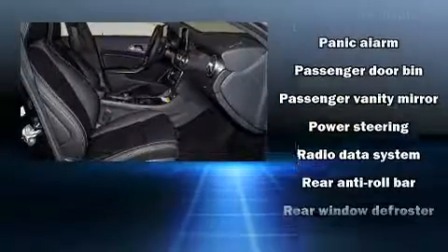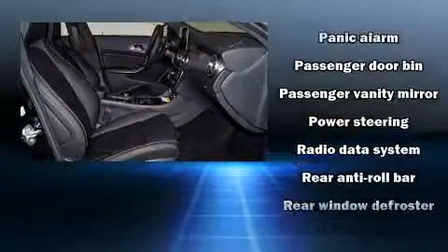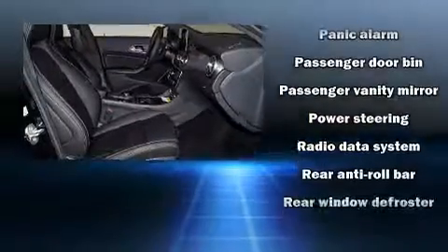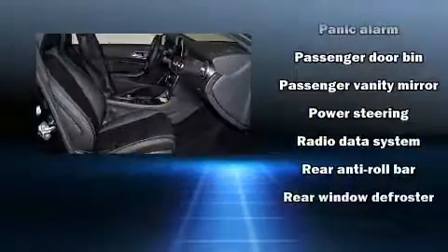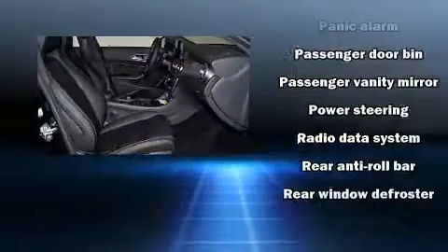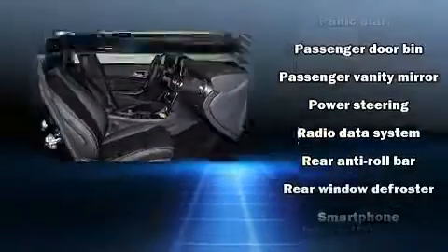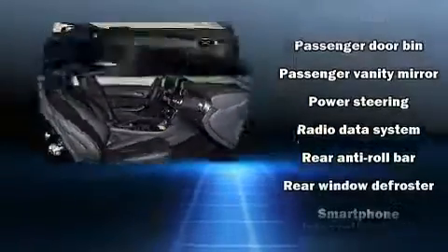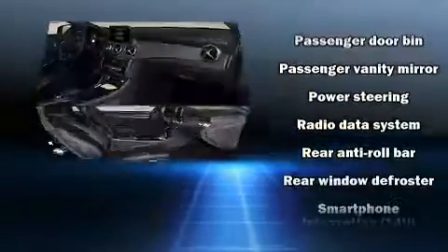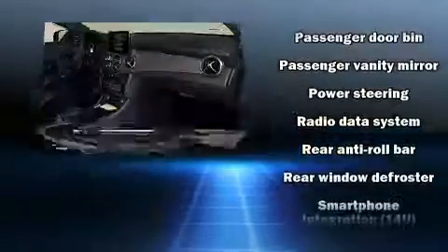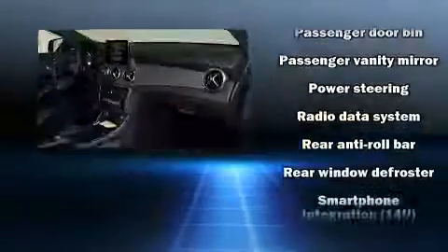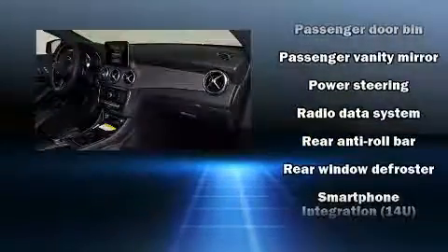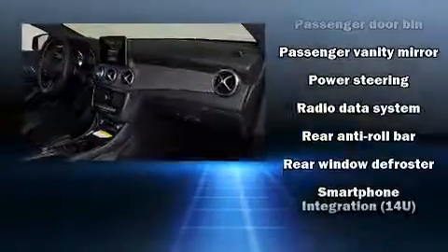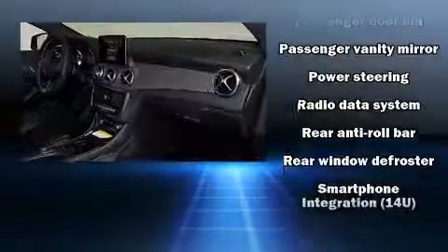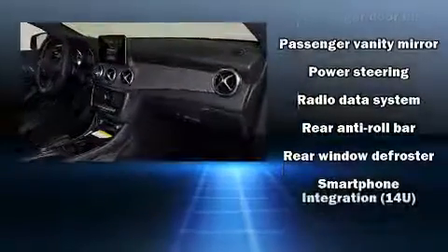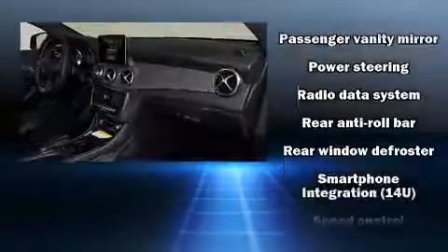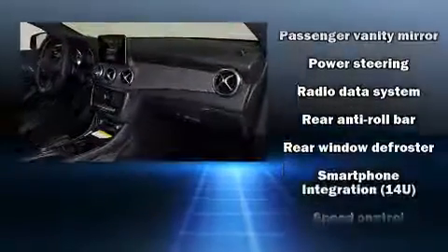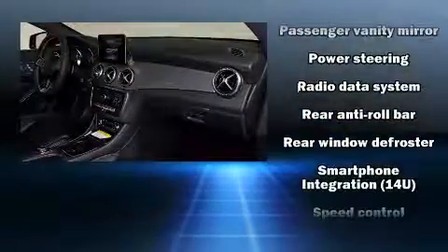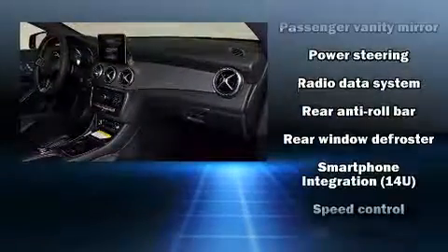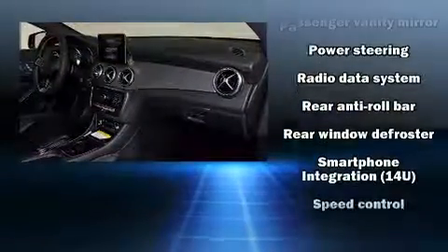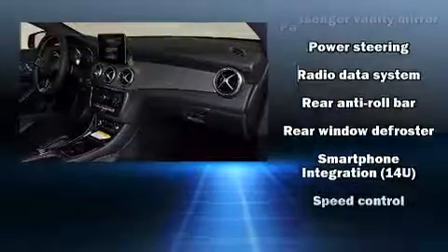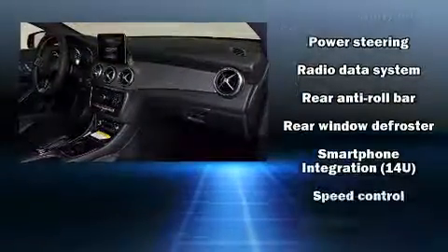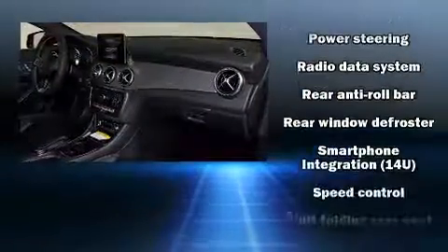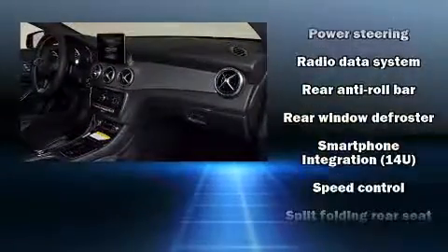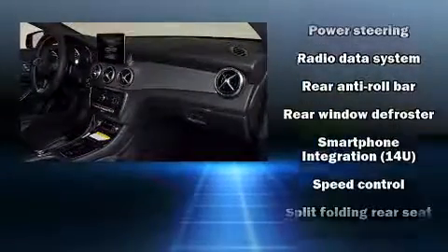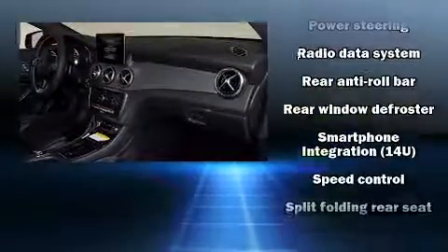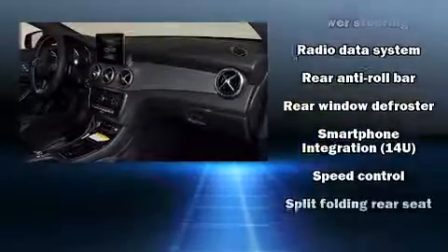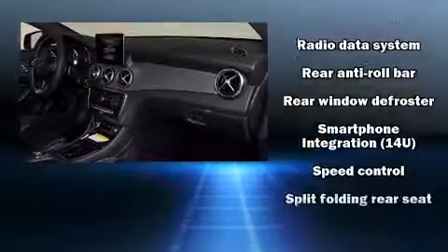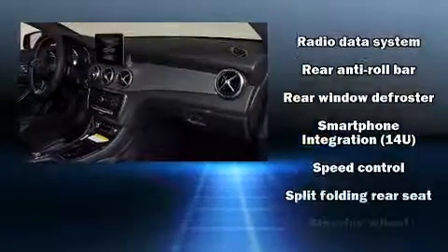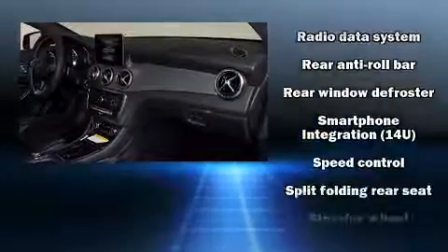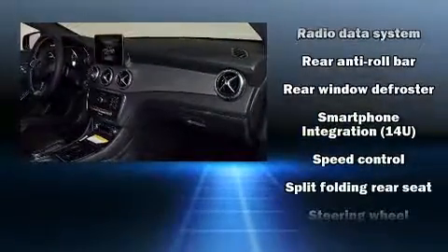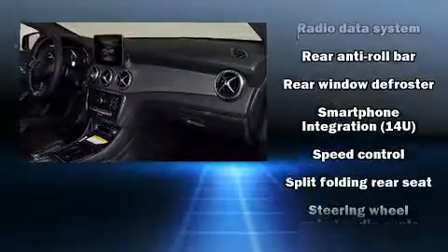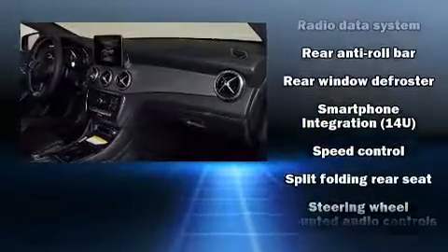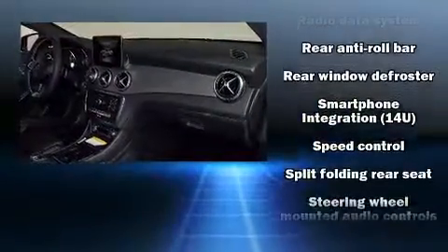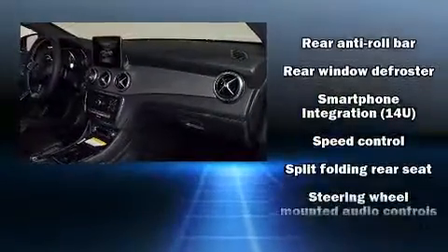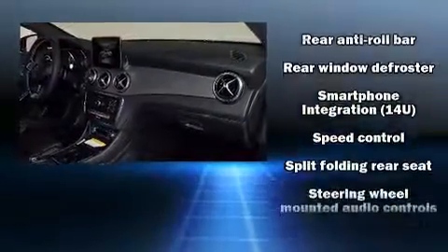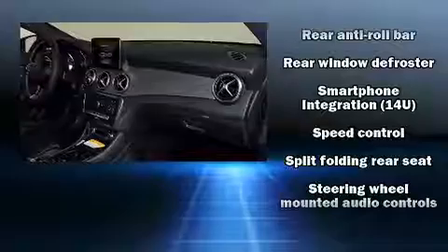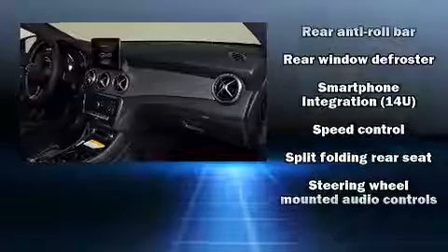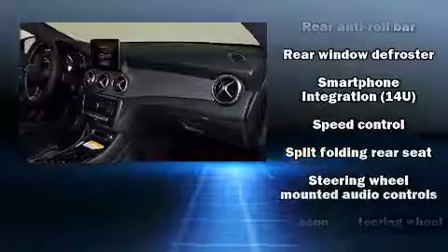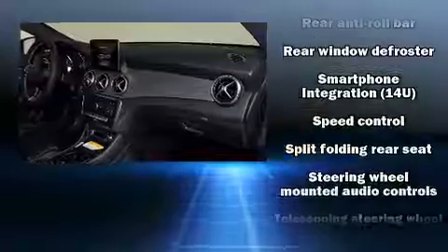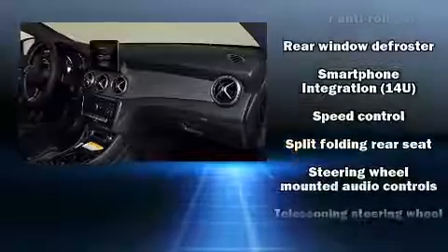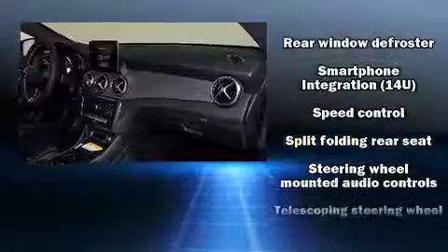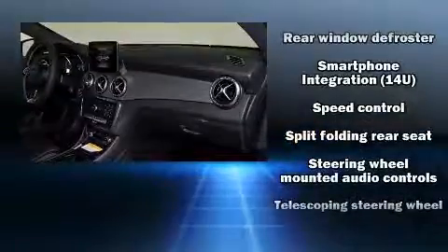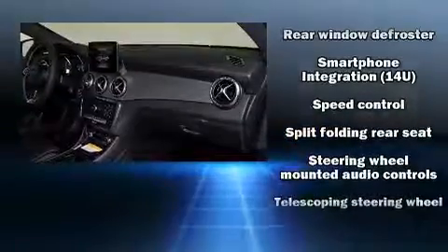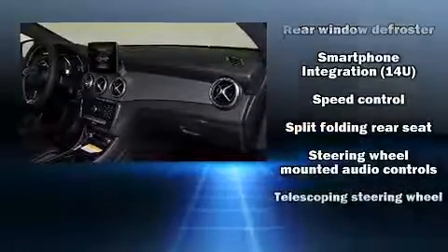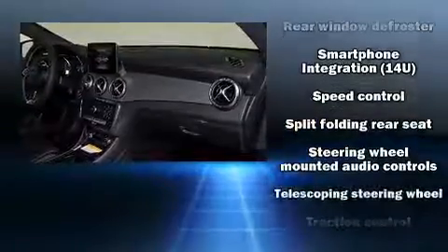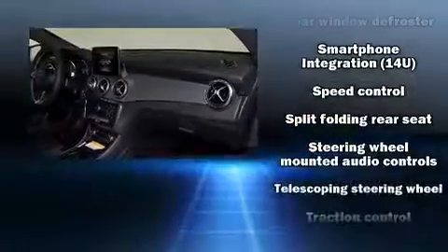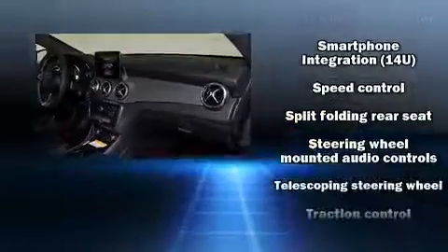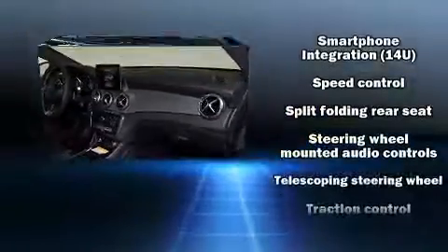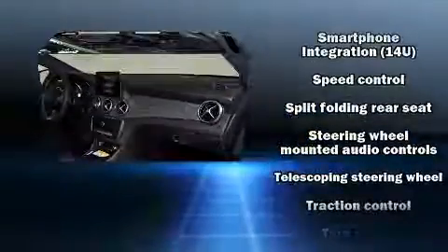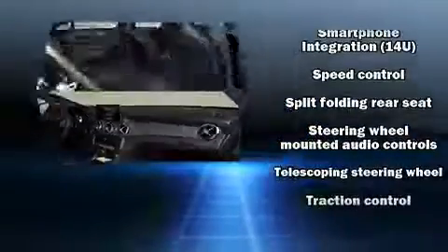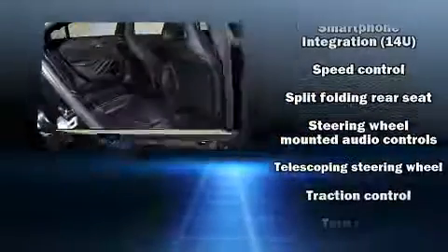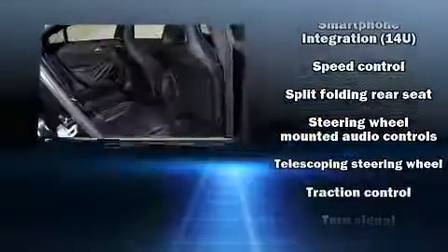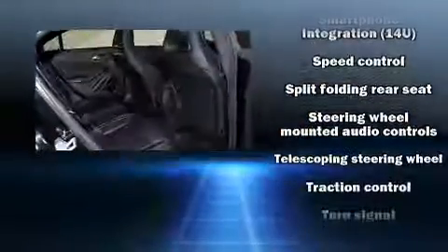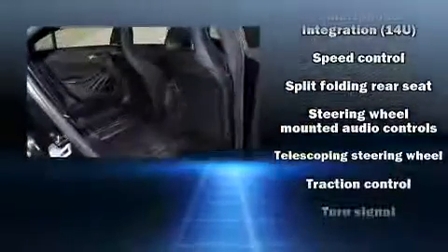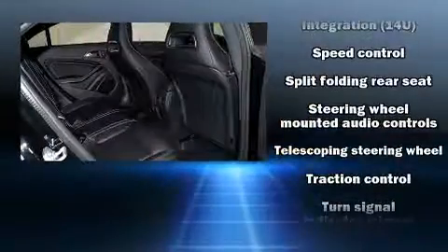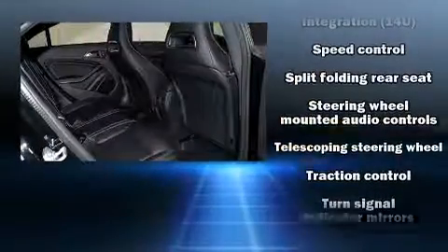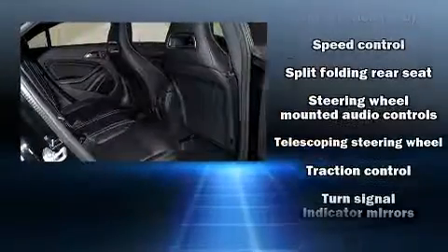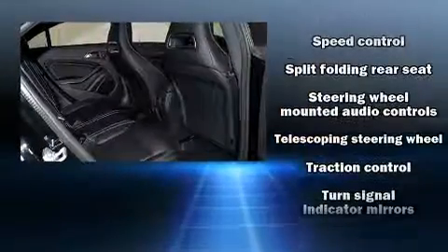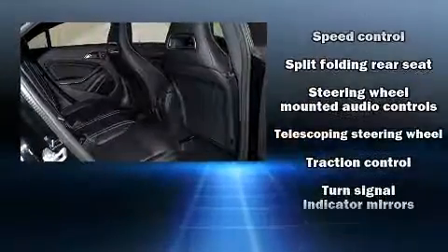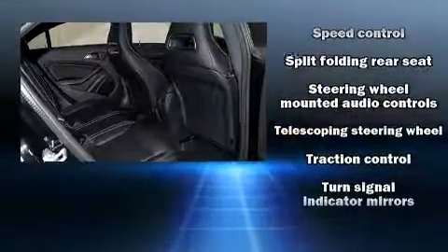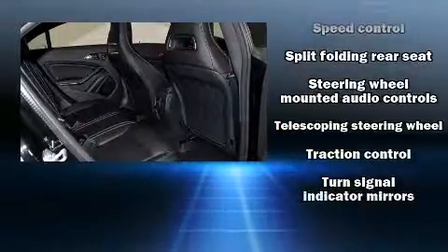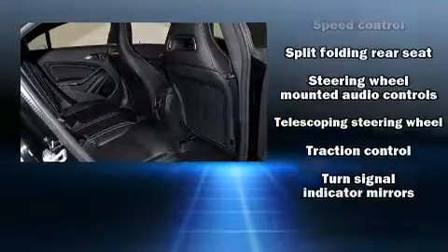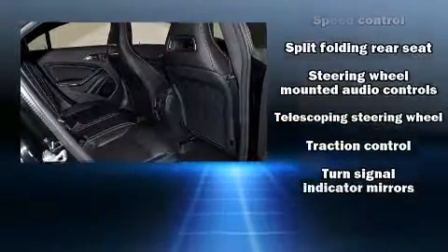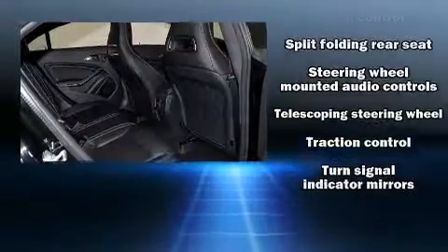This vehicle has achieved certified pre-owned status, passing Mercedes-Benz's comprehensive certification process.